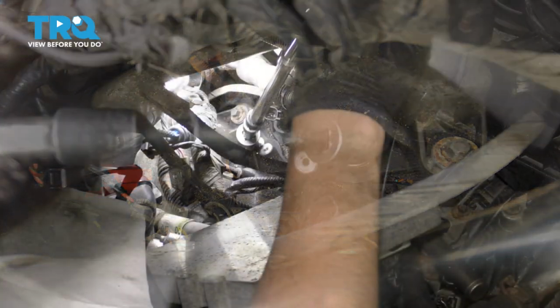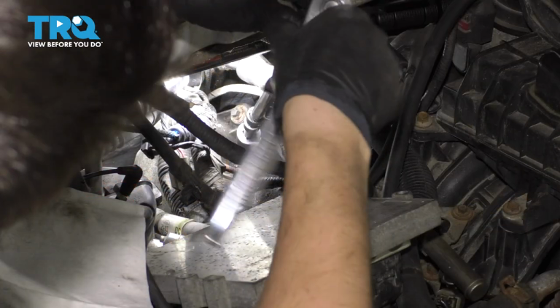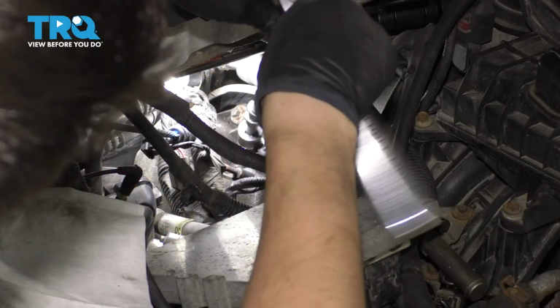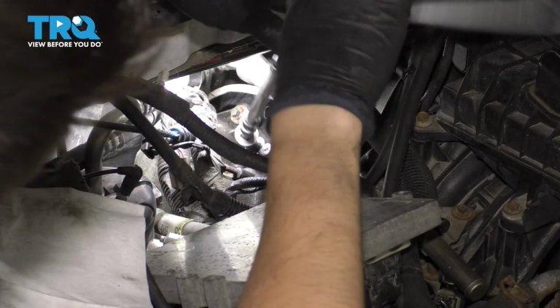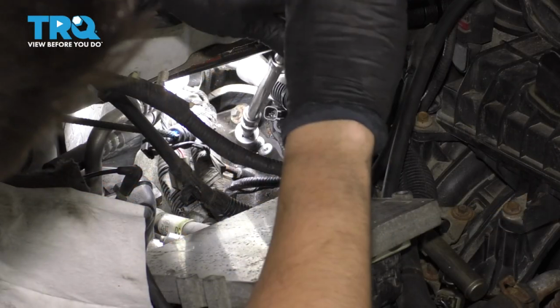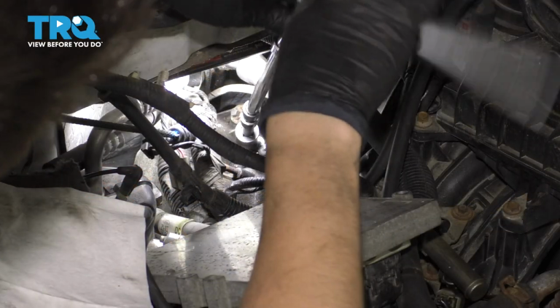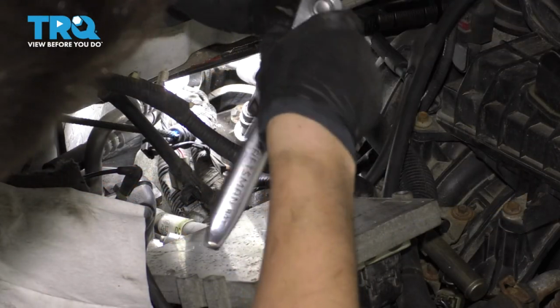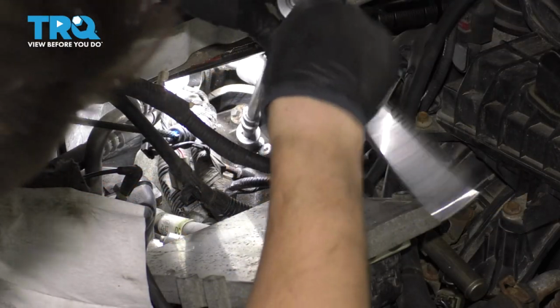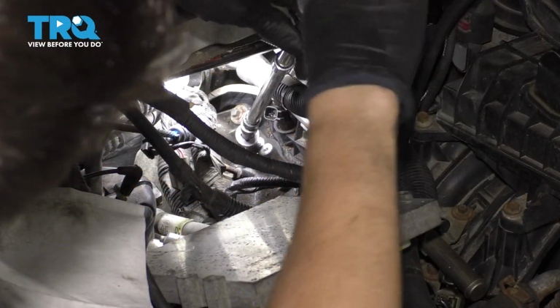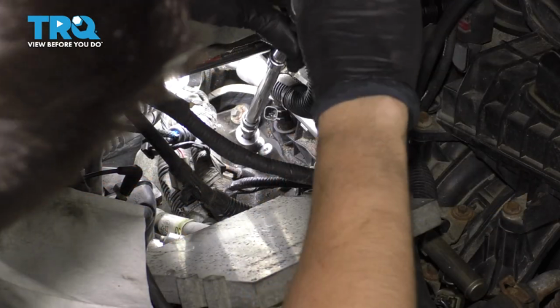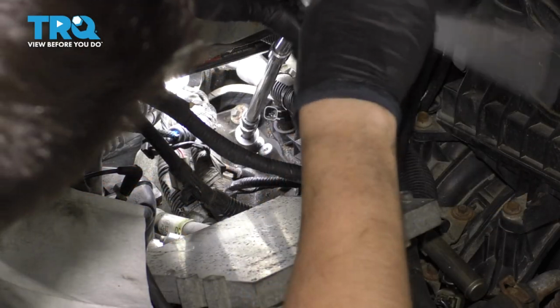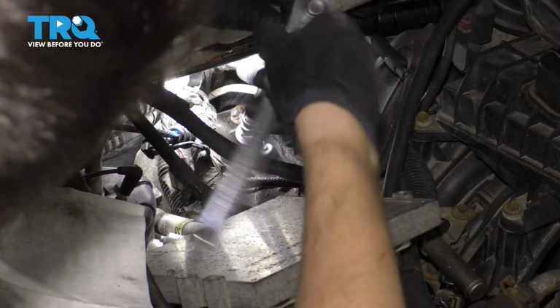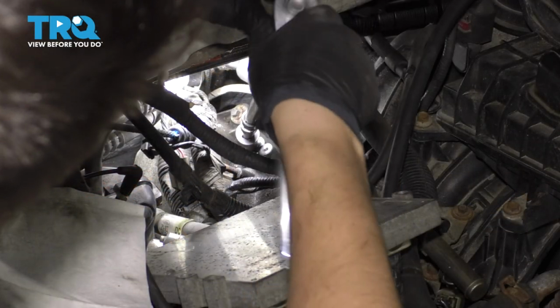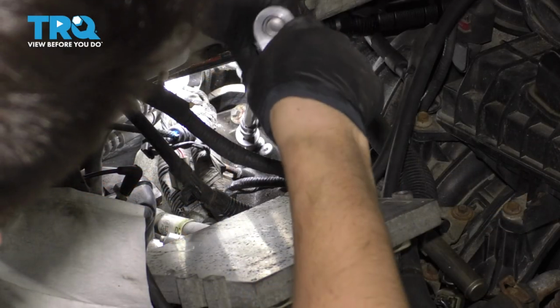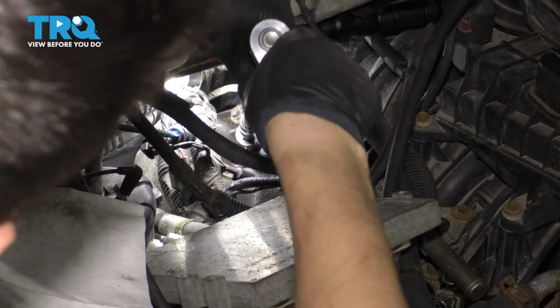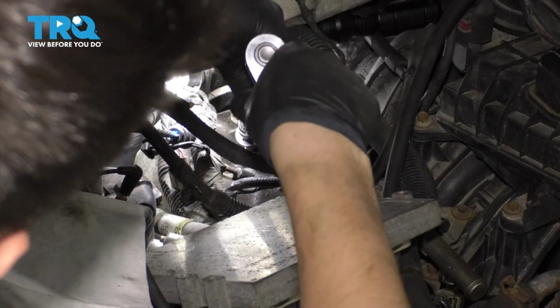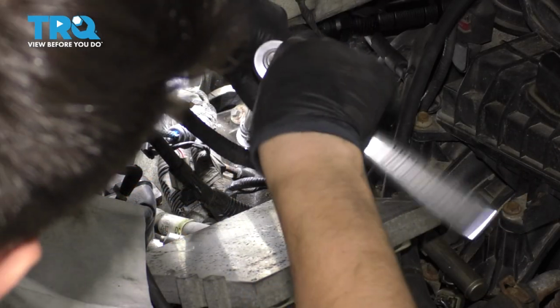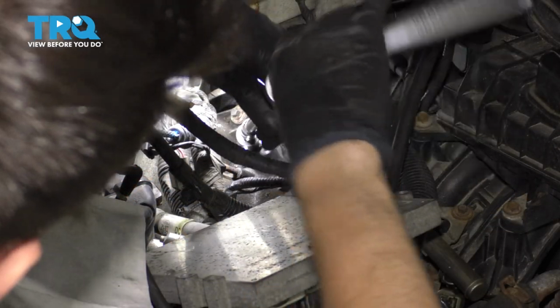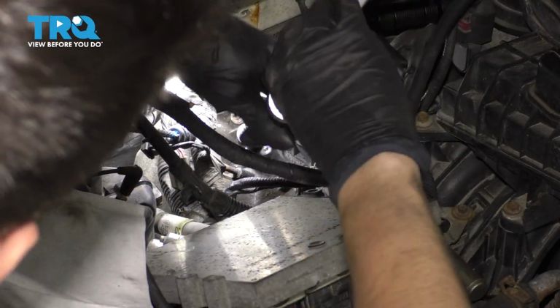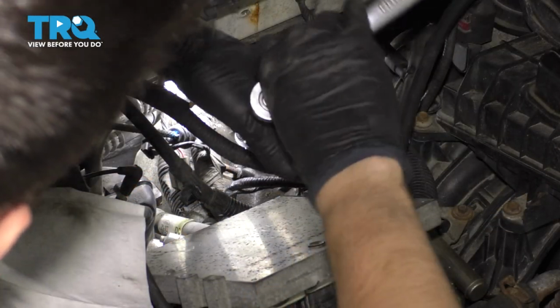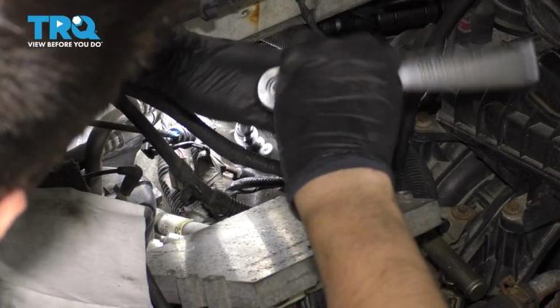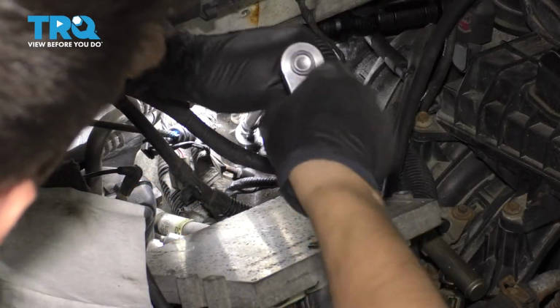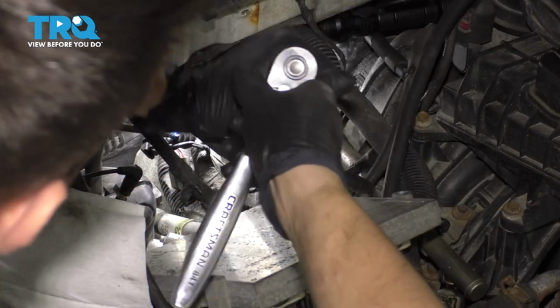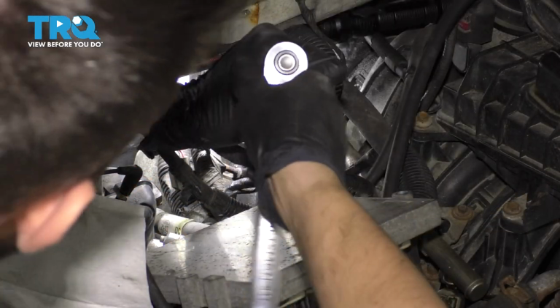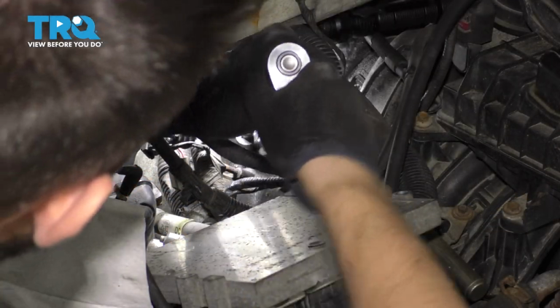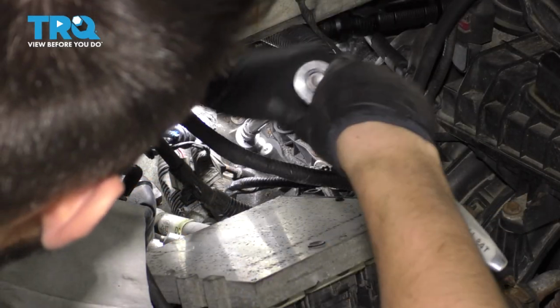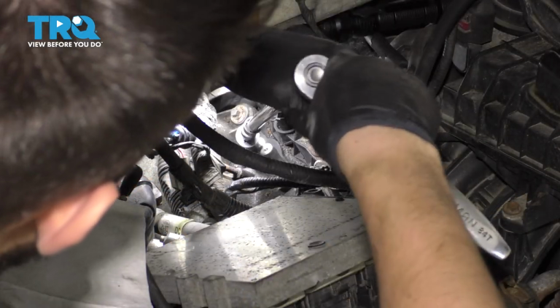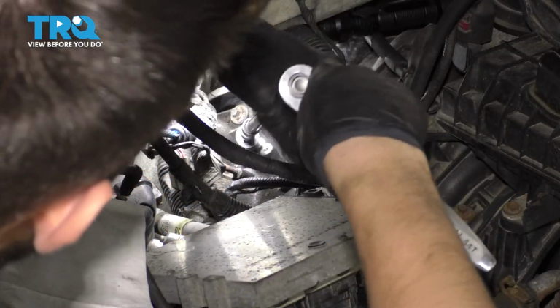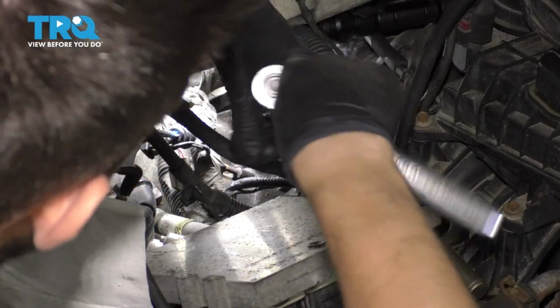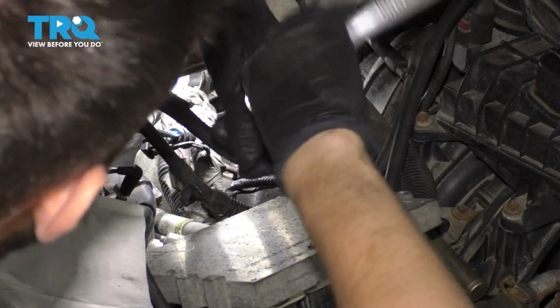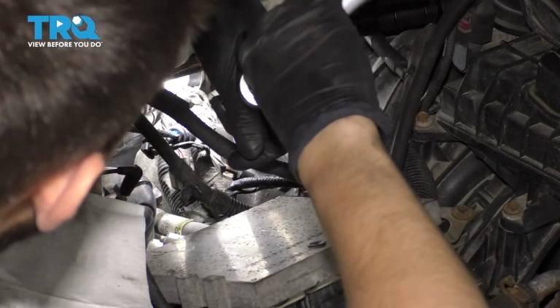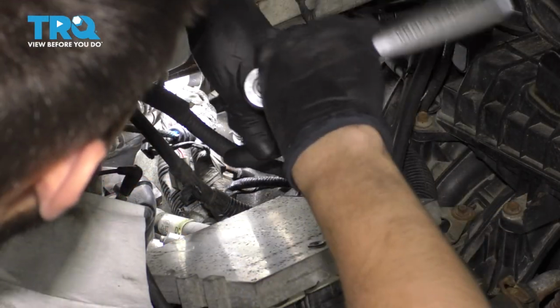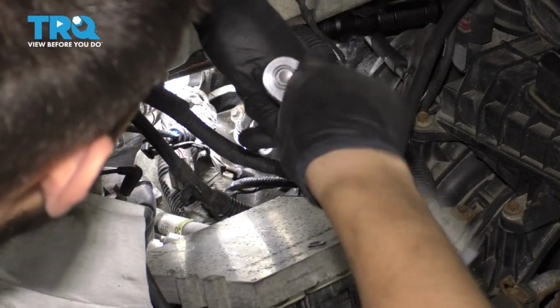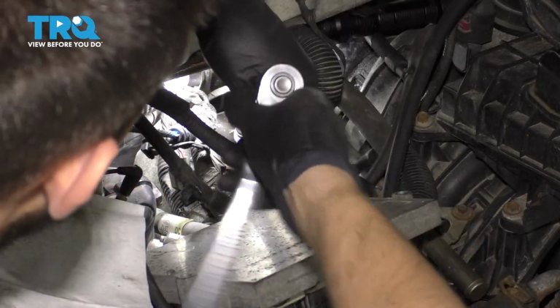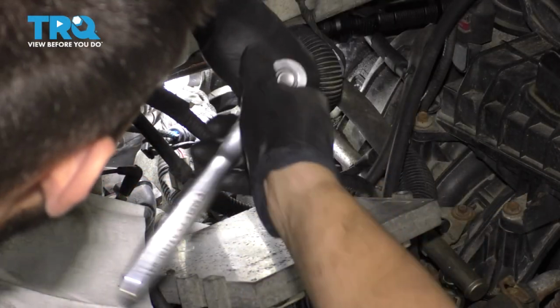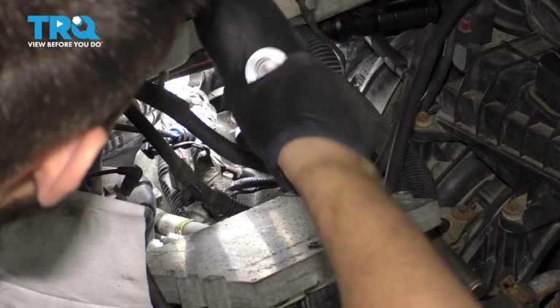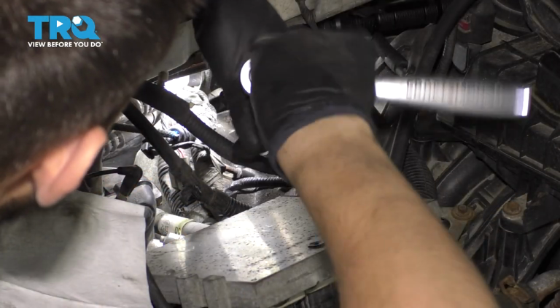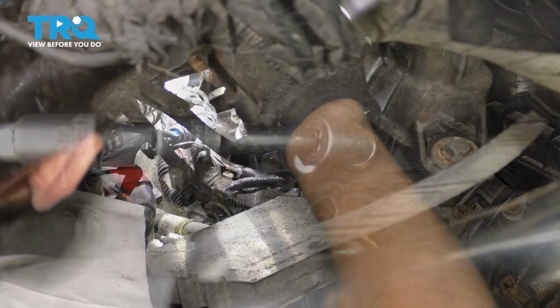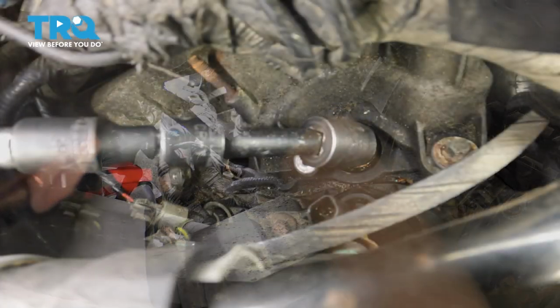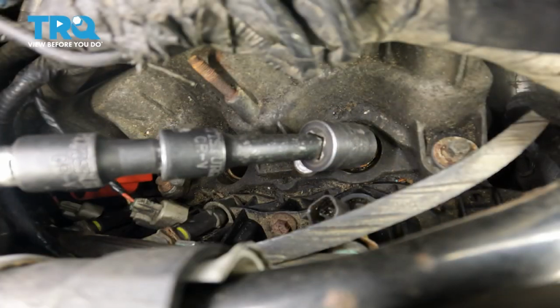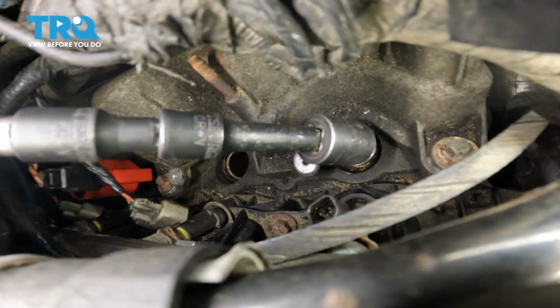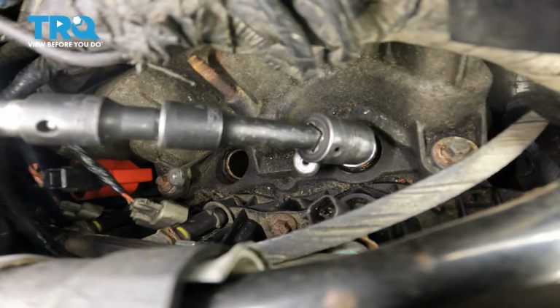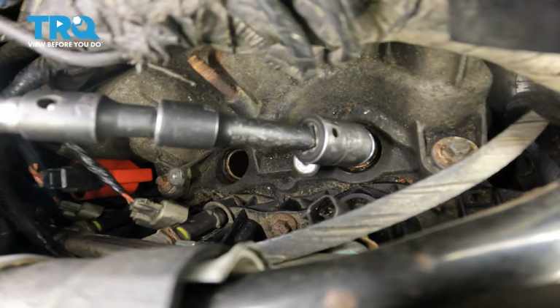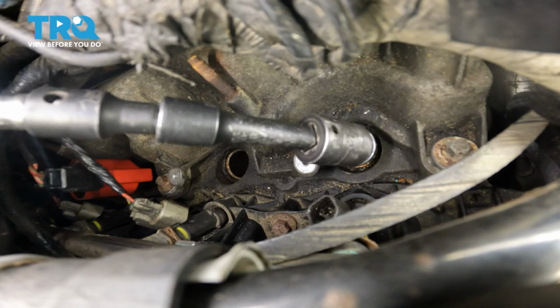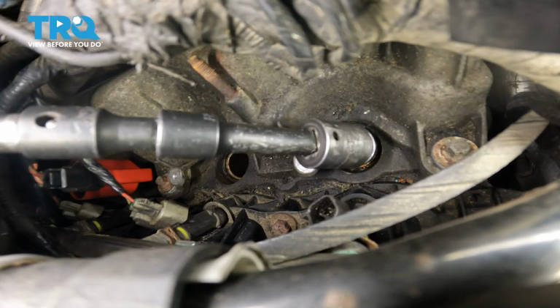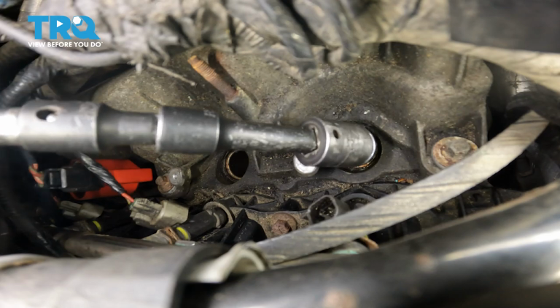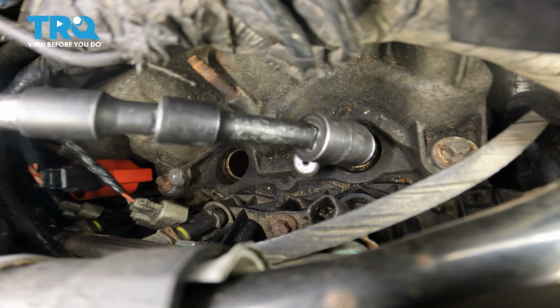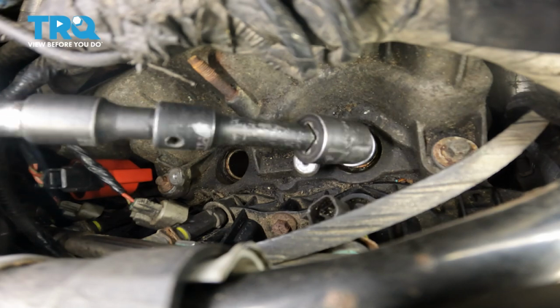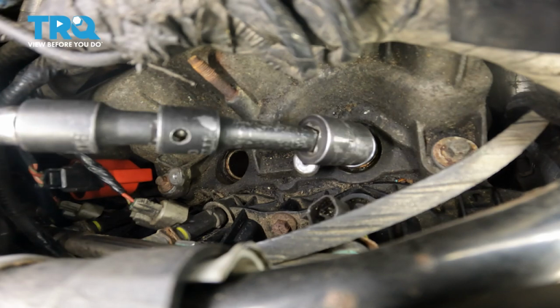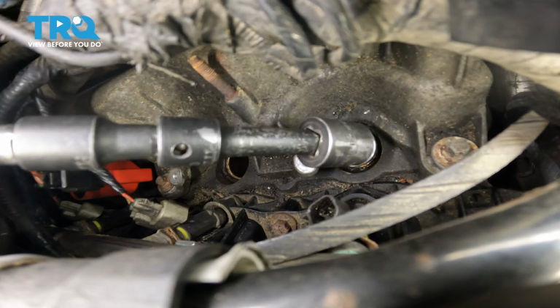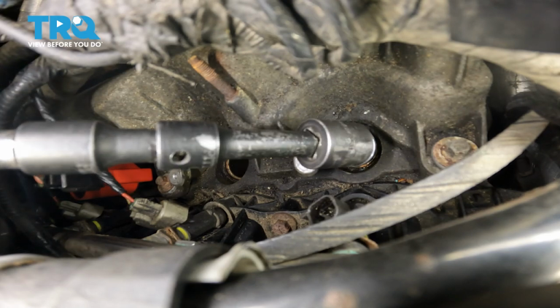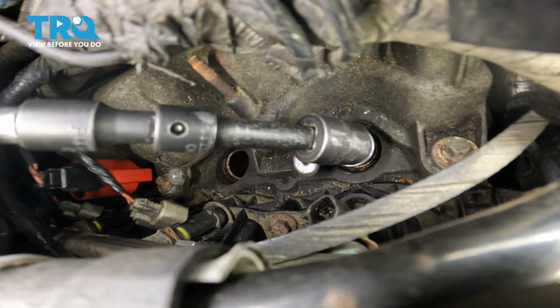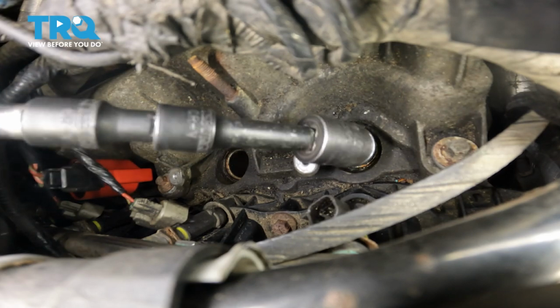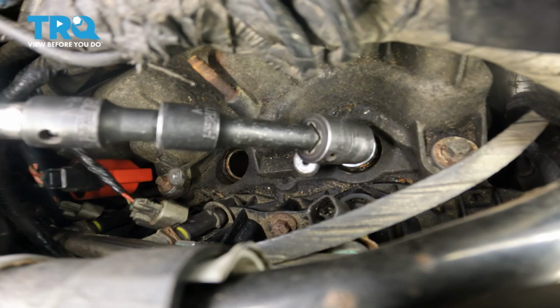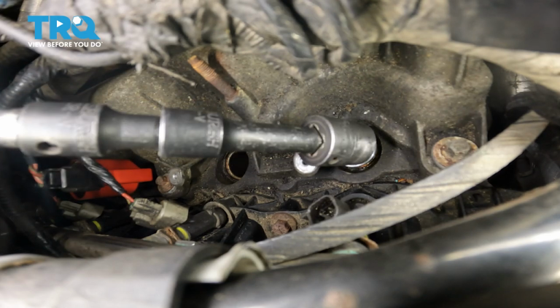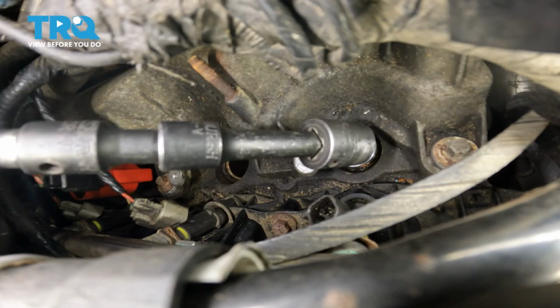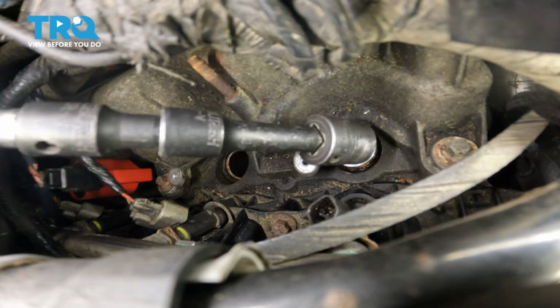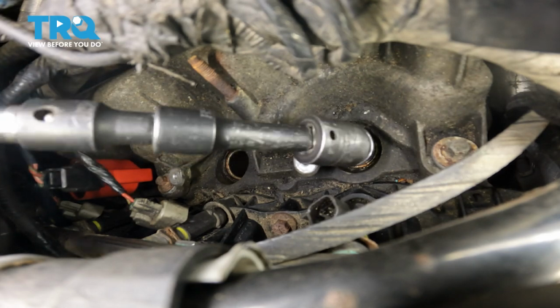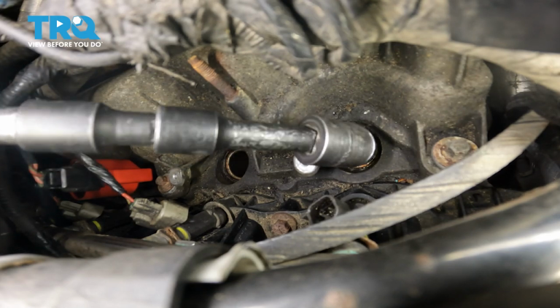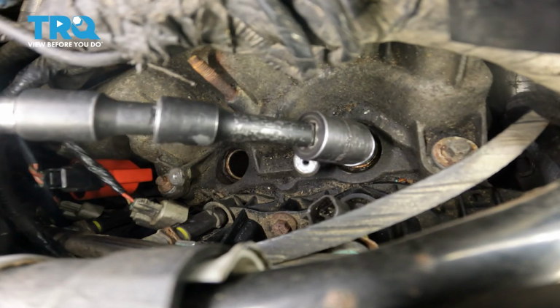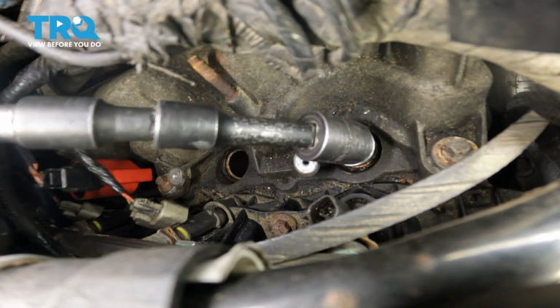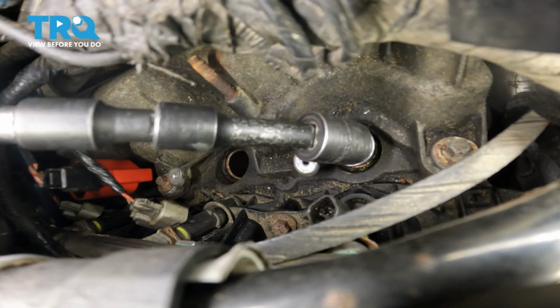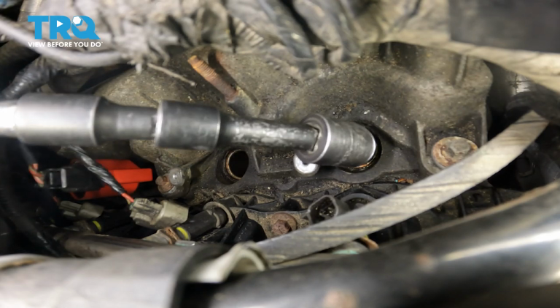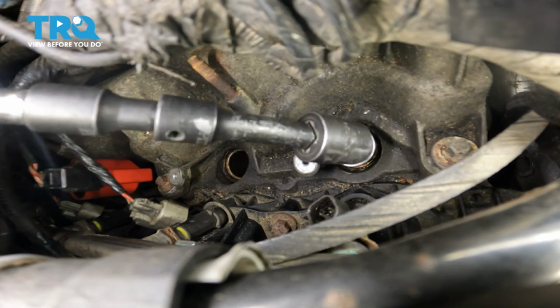Just a quick tip, side note: notice that I'm doing everything by hand. You don't want to use any sort of power tools on this procedure.